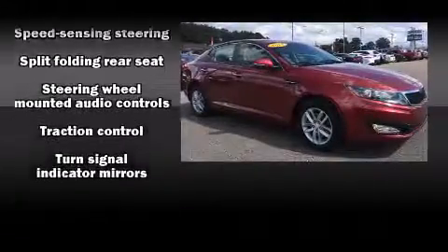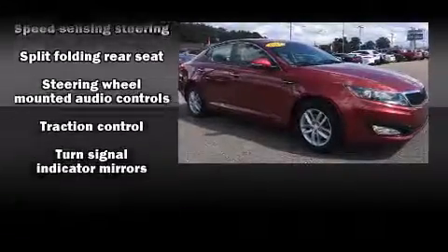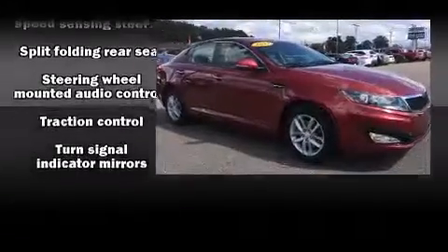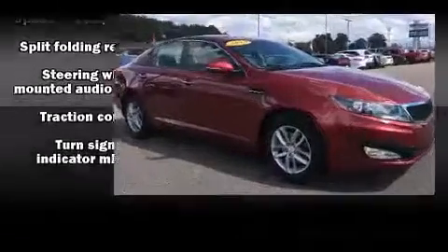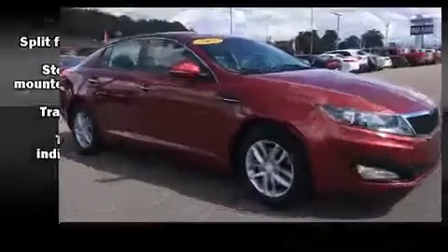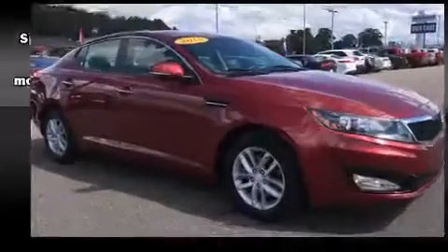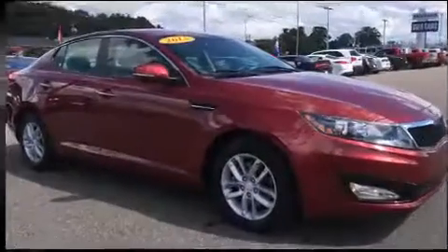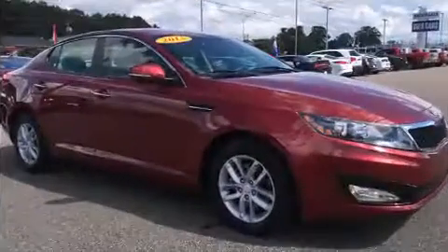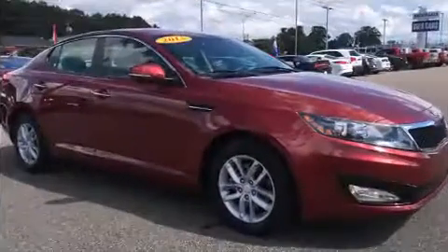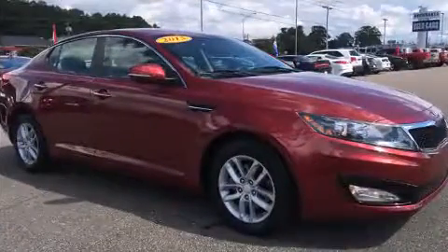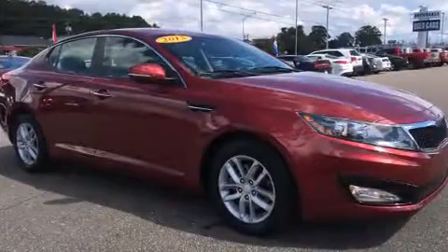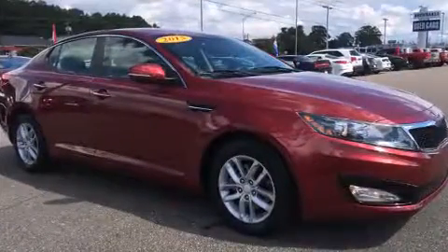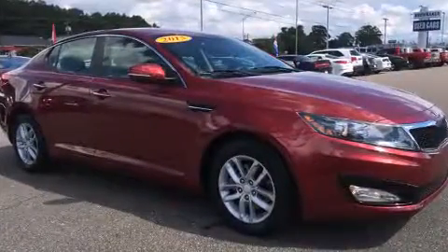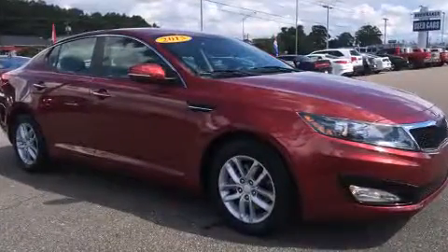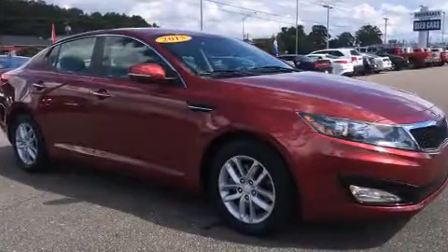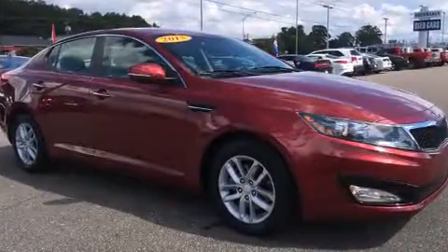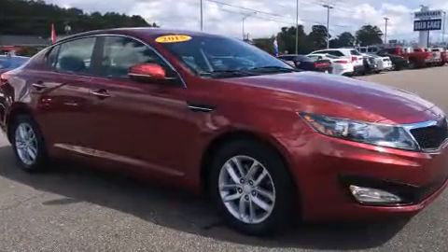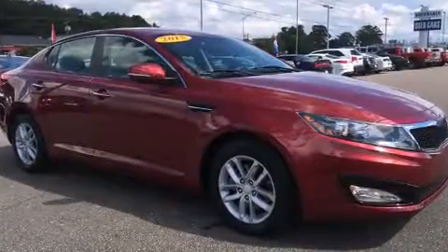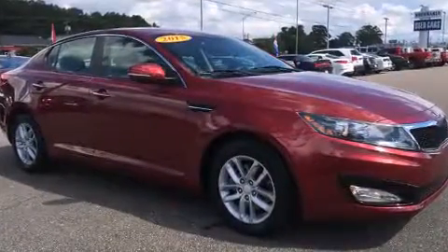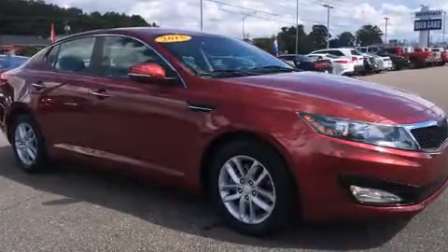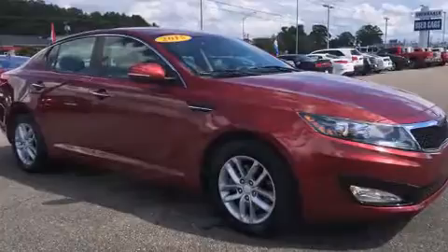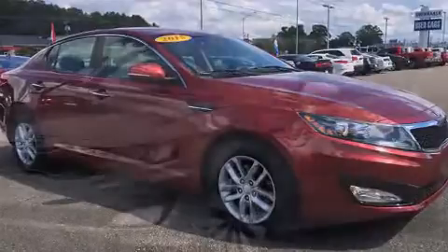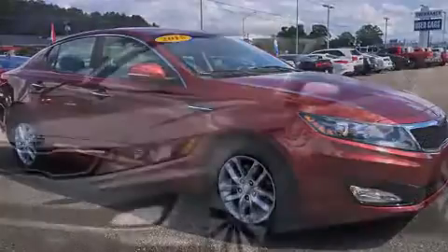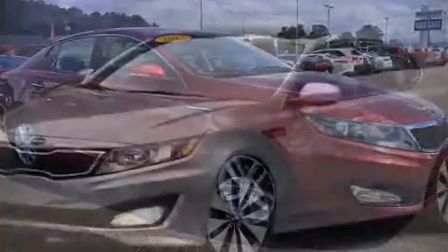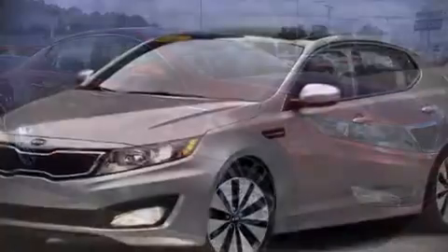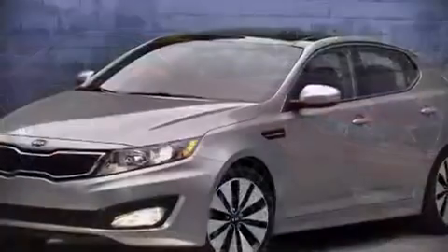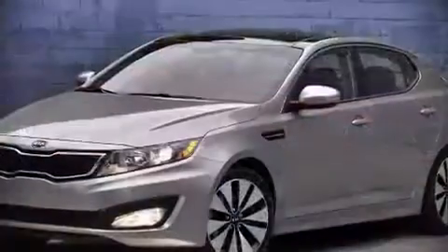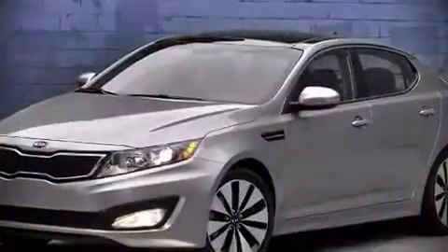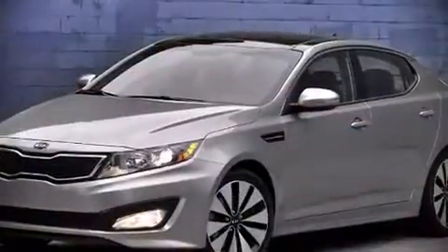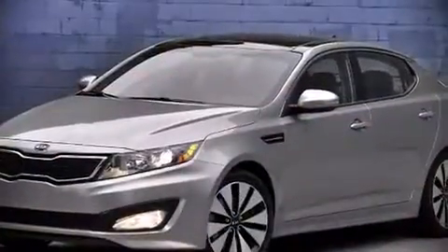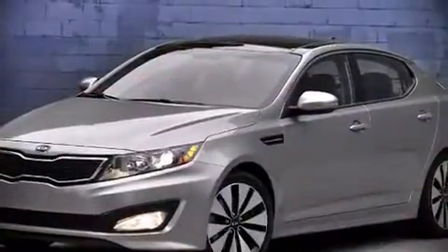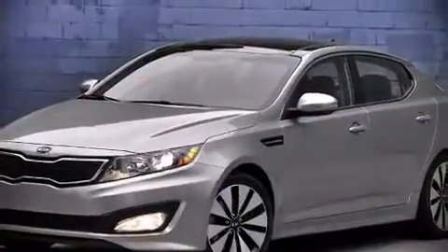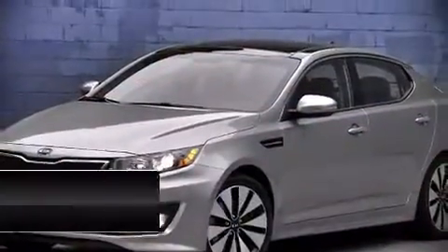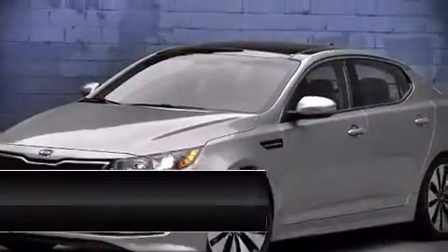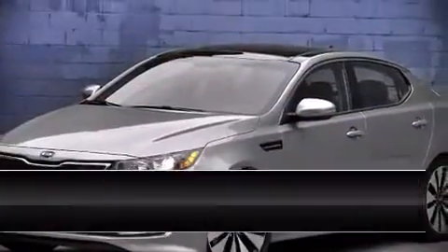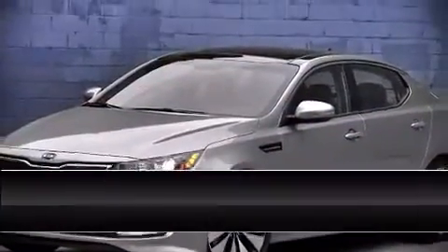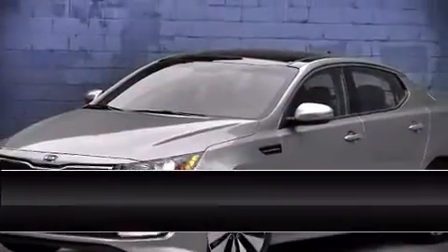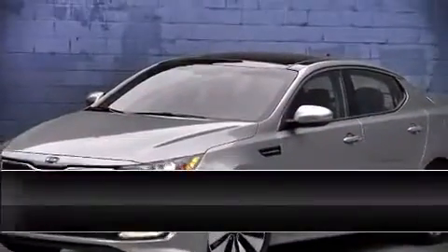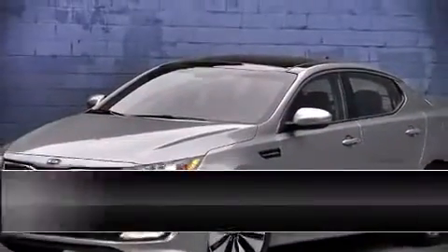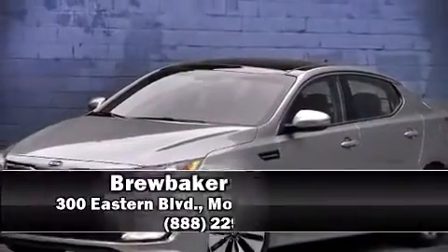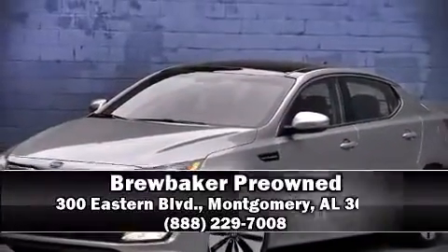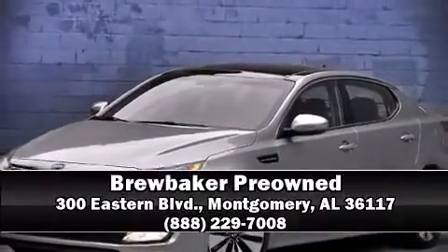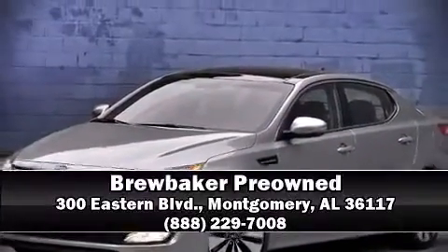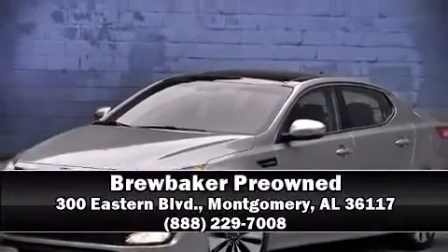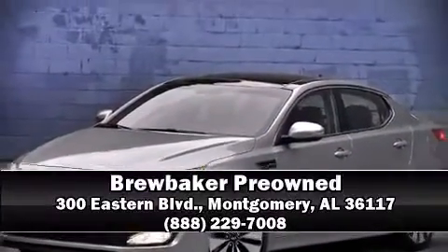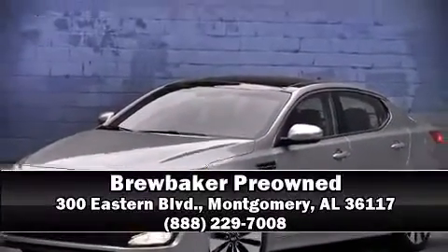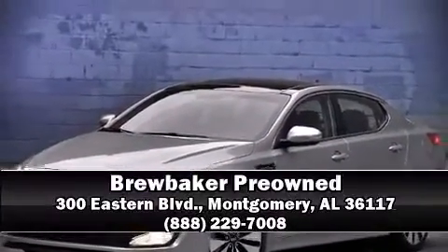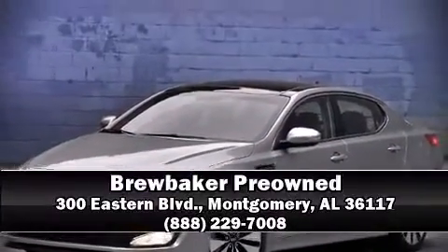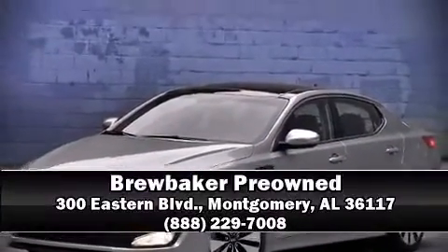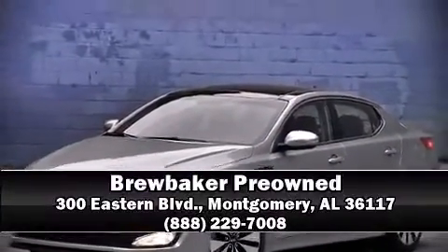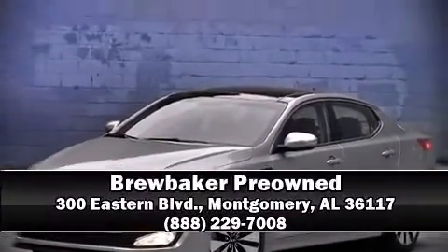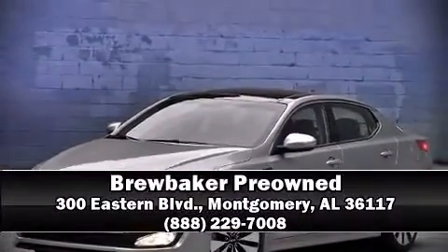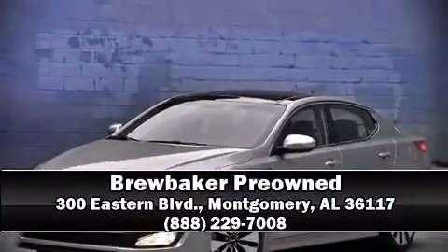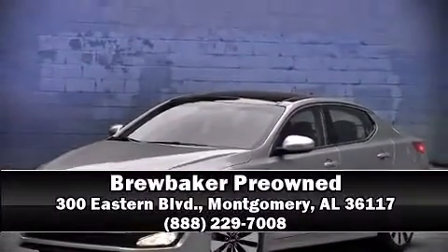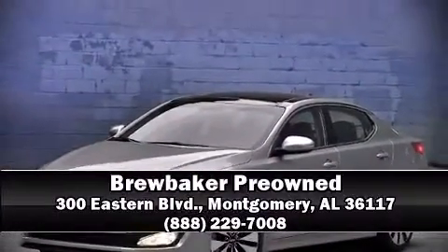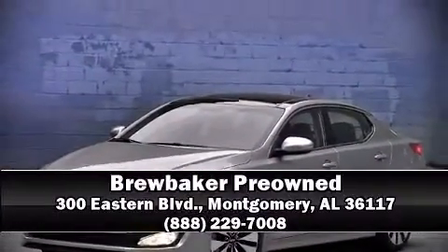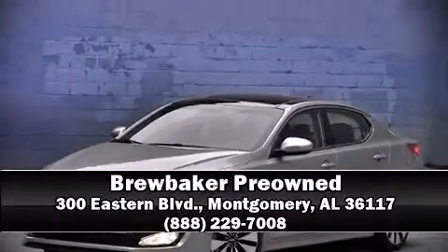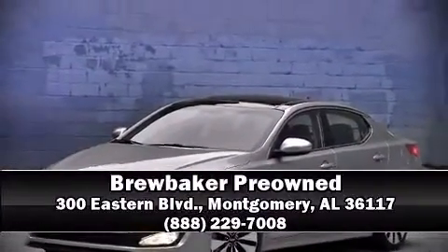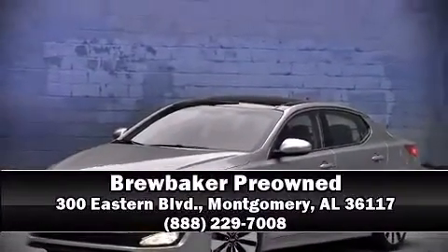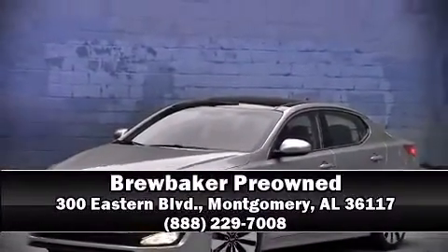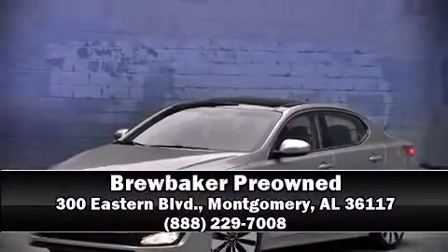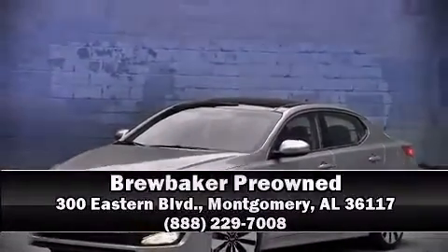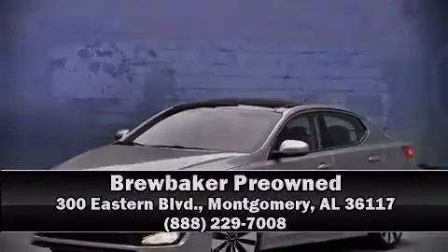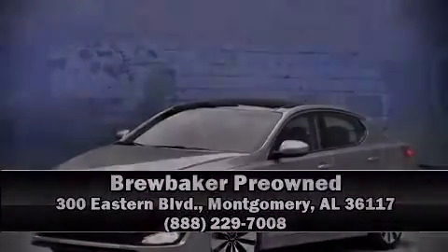Our team is professional and we offer a no-pressure environment. Please don't hesitate to give us a call. Thank you very much.